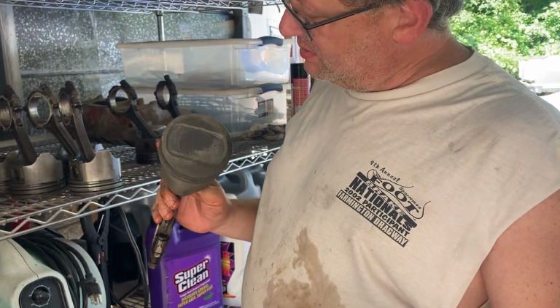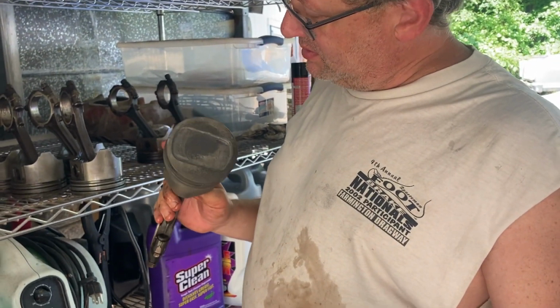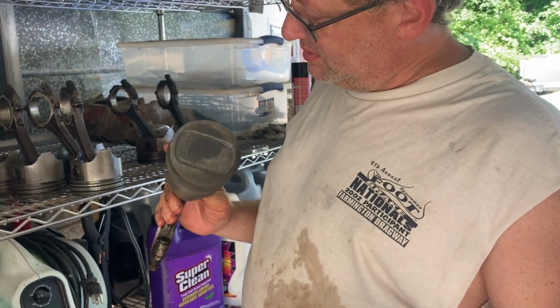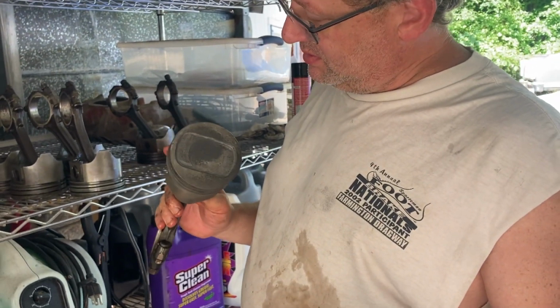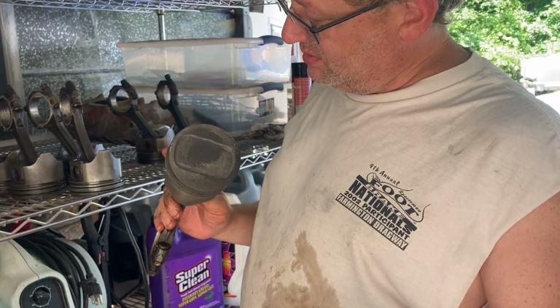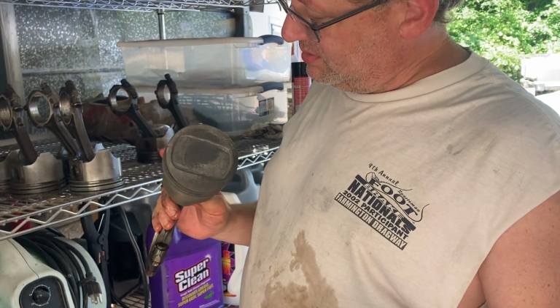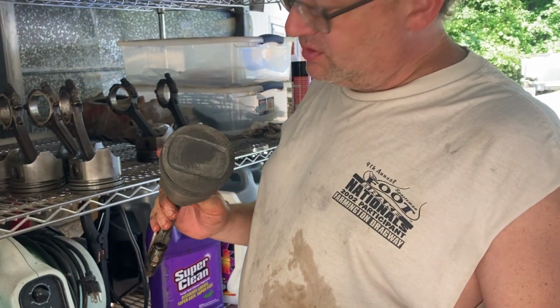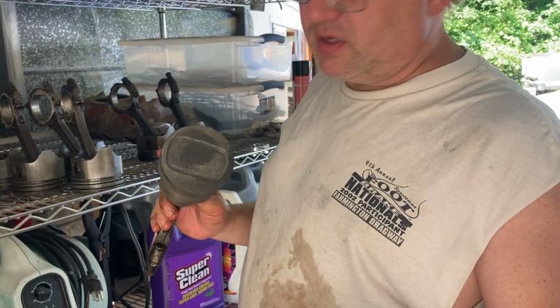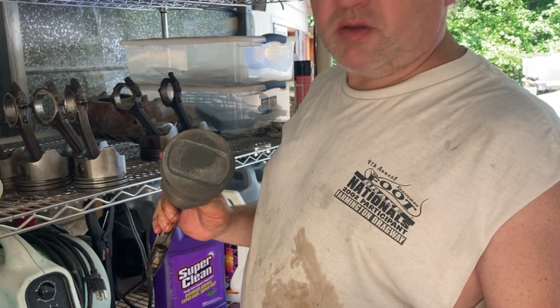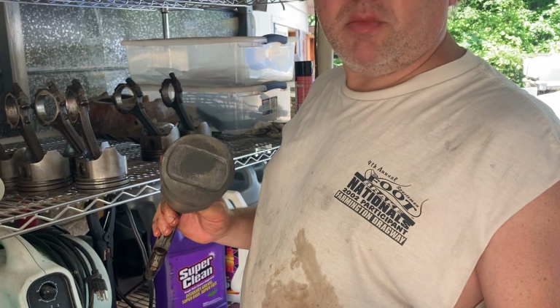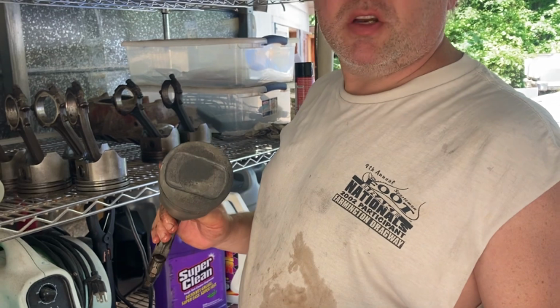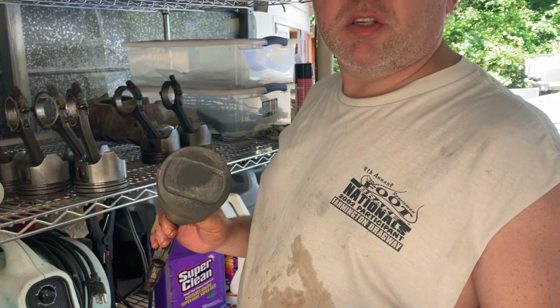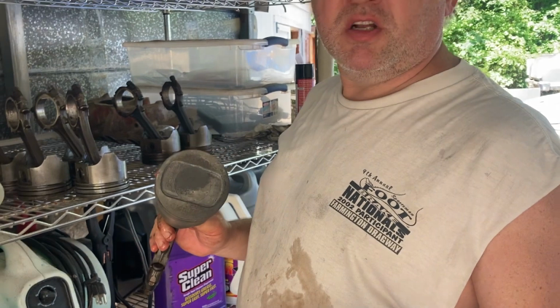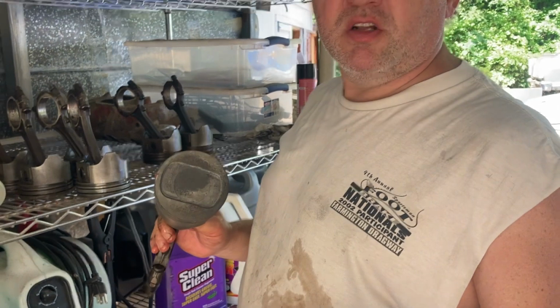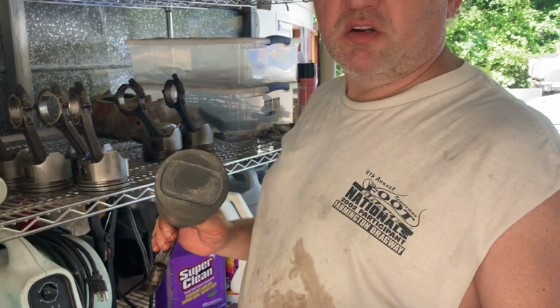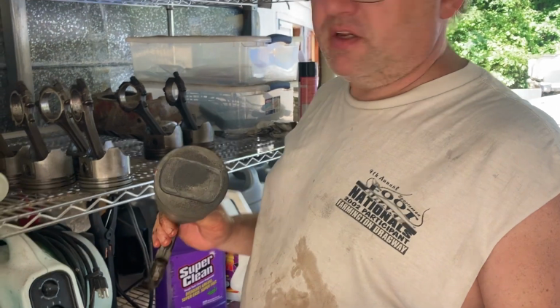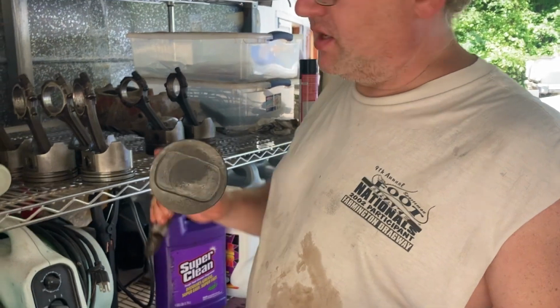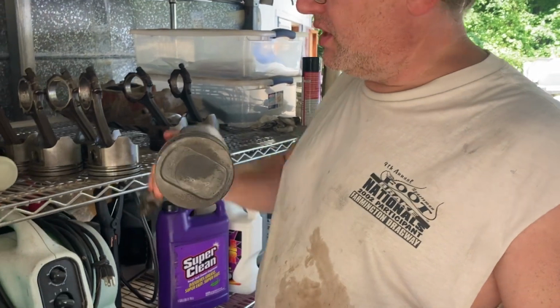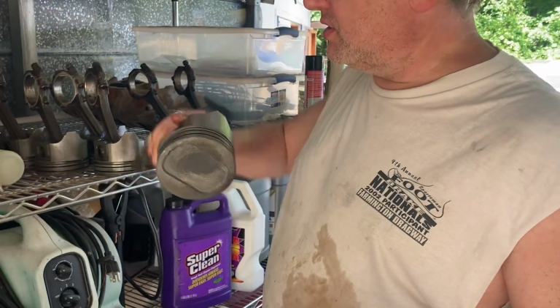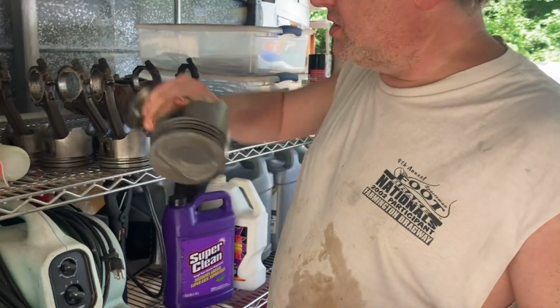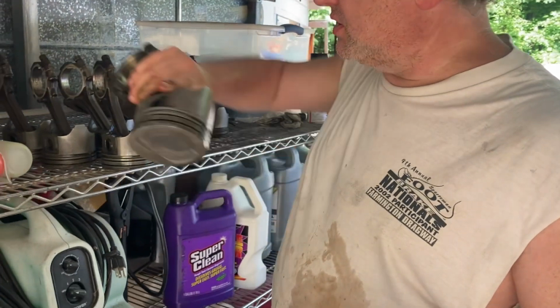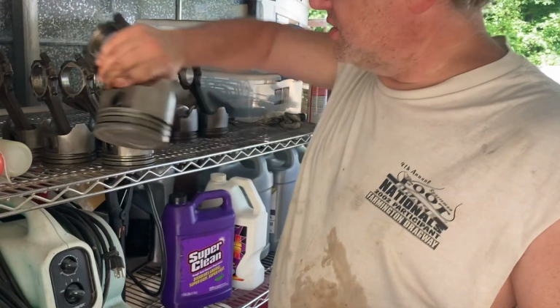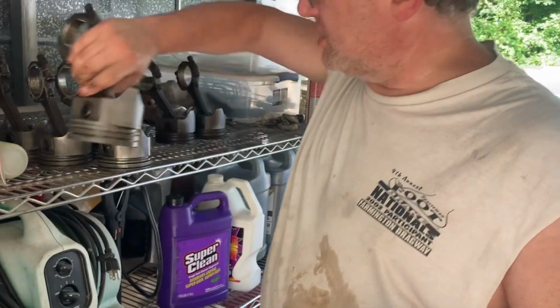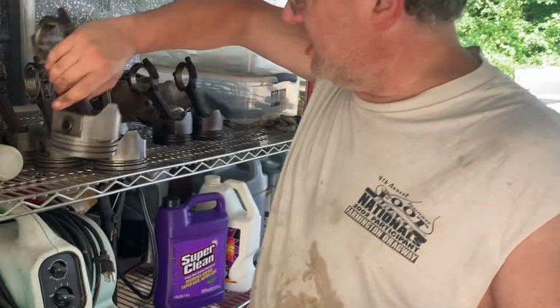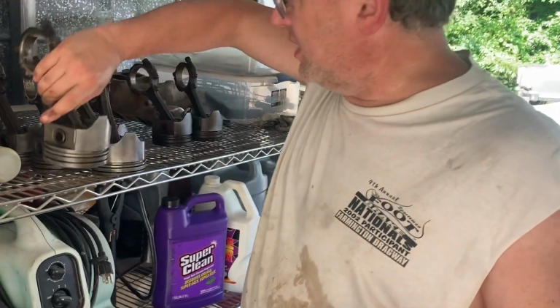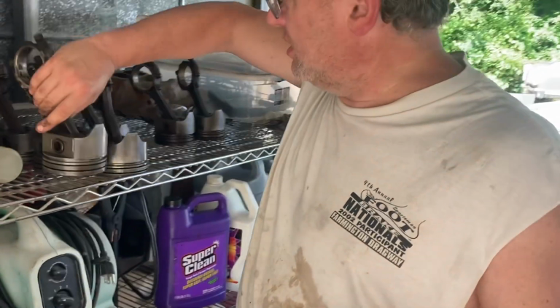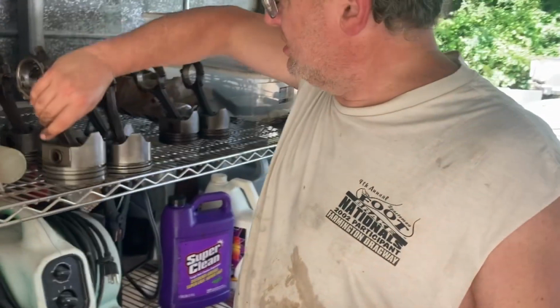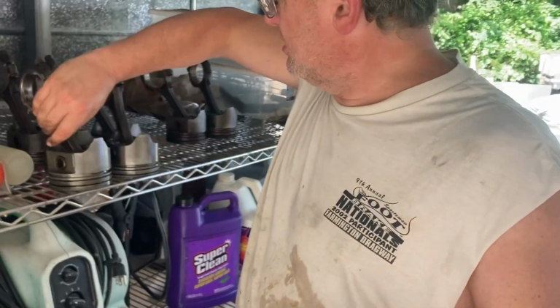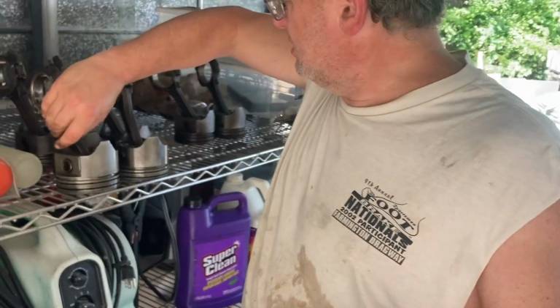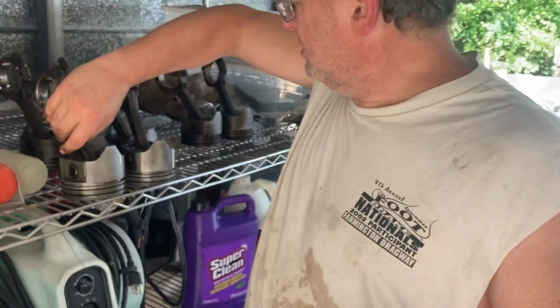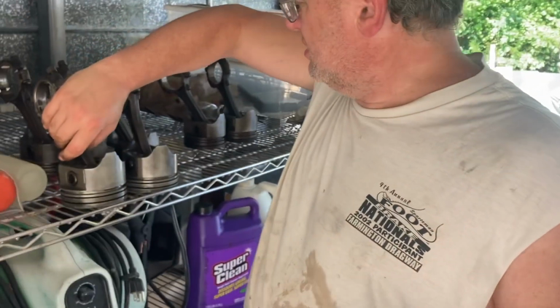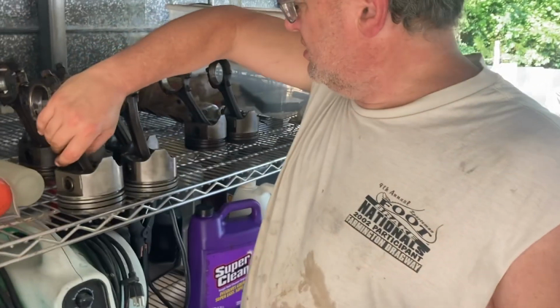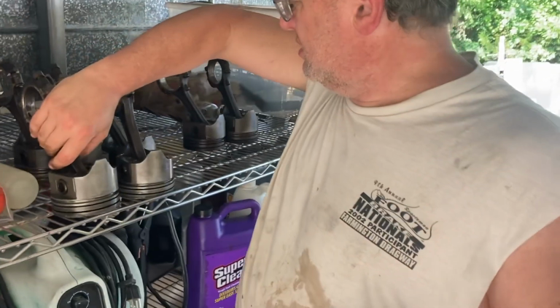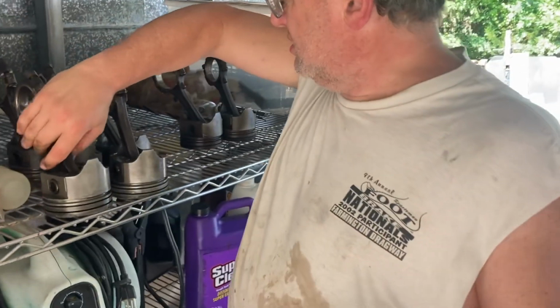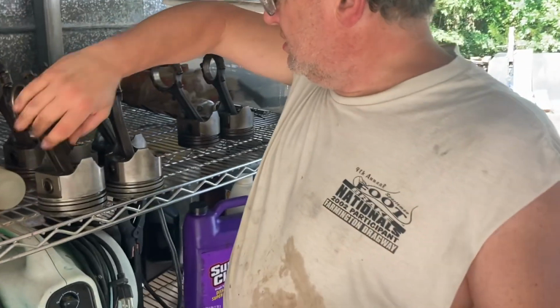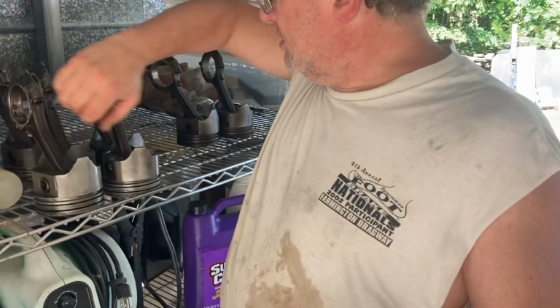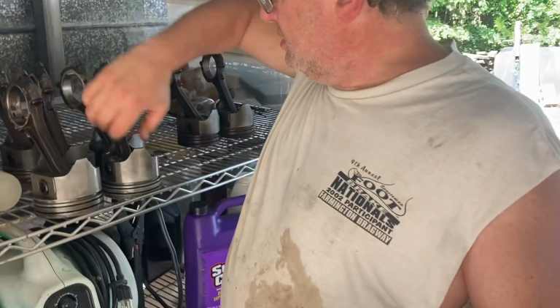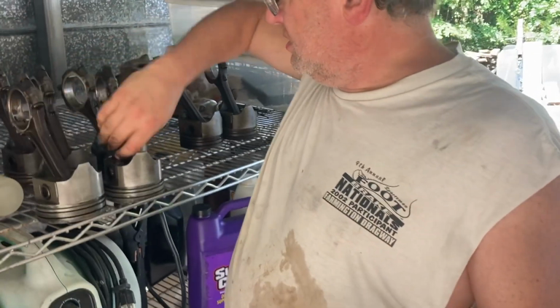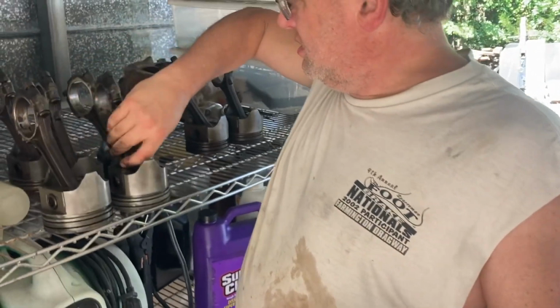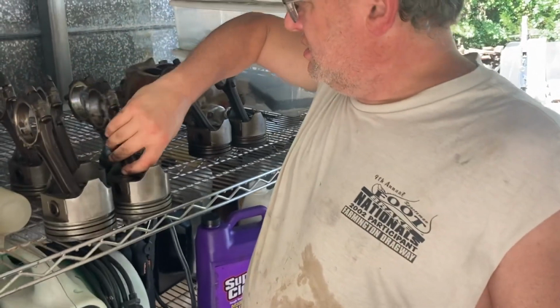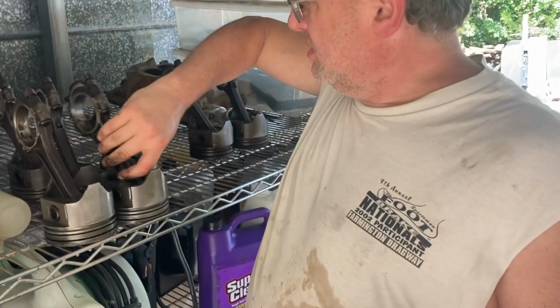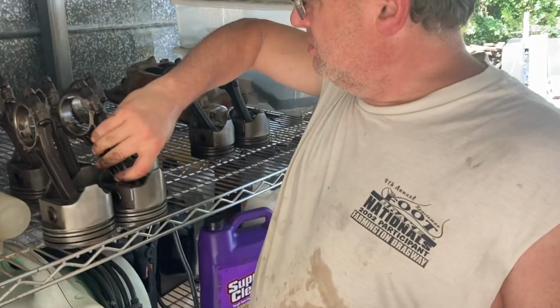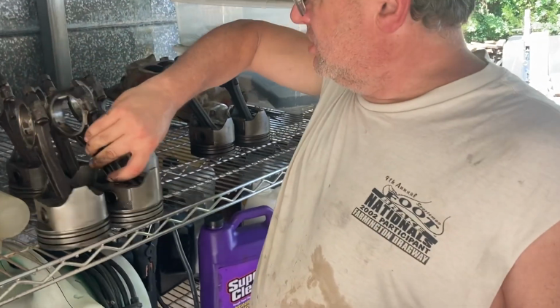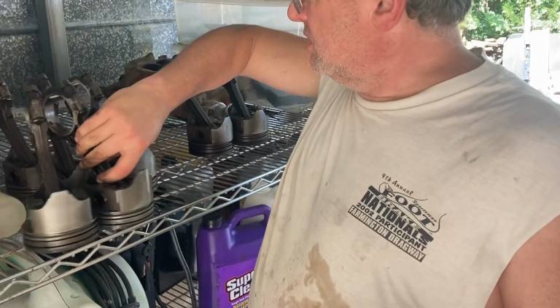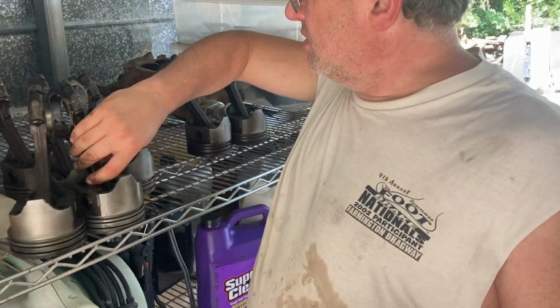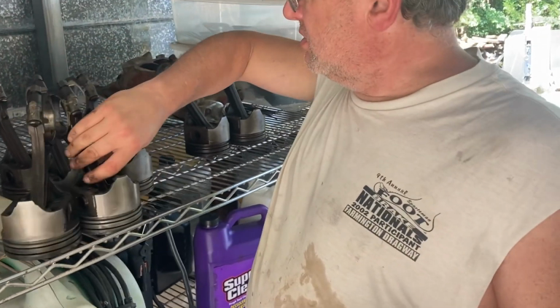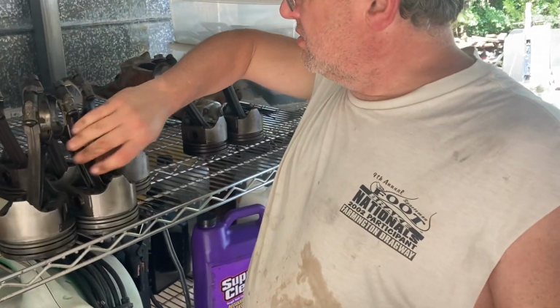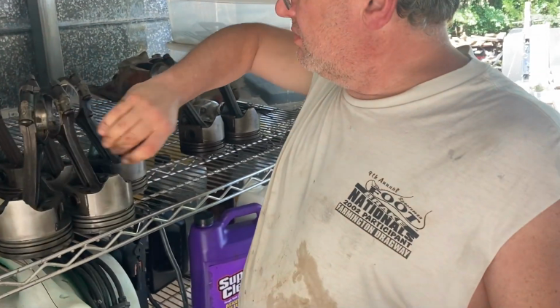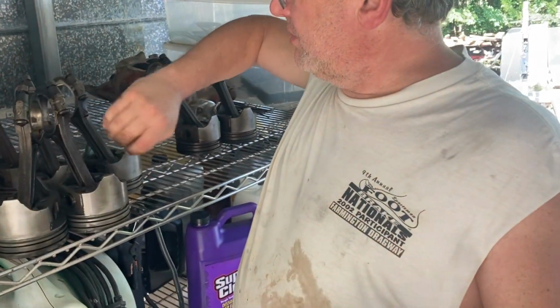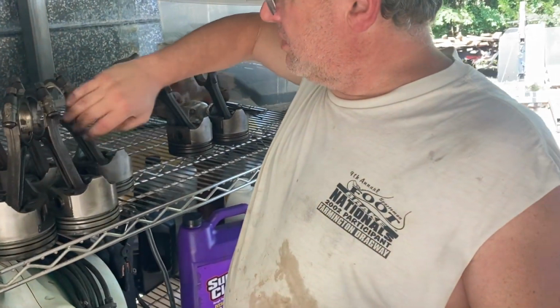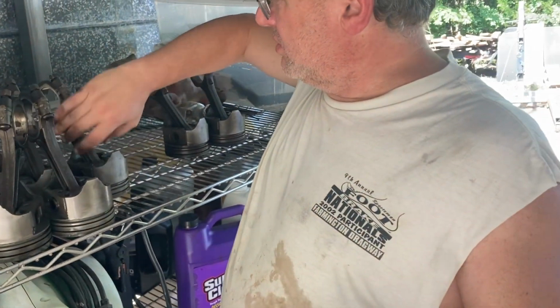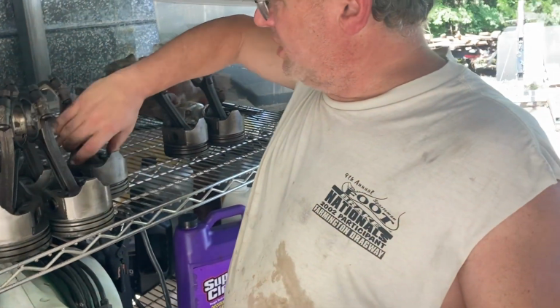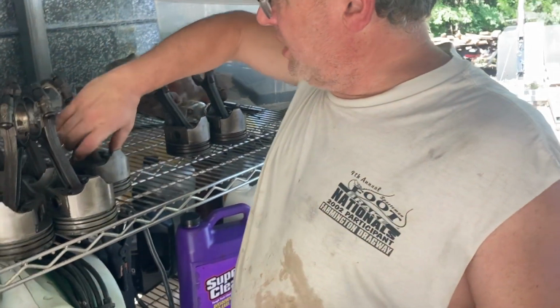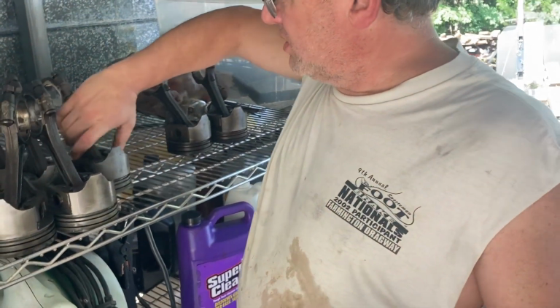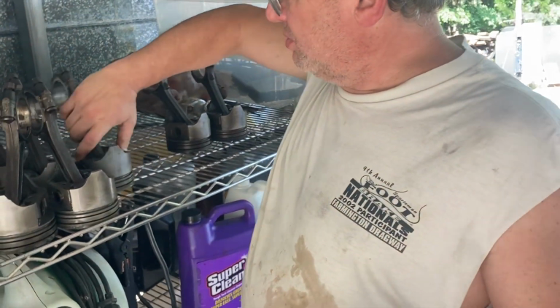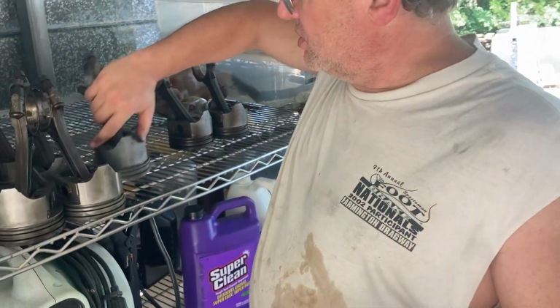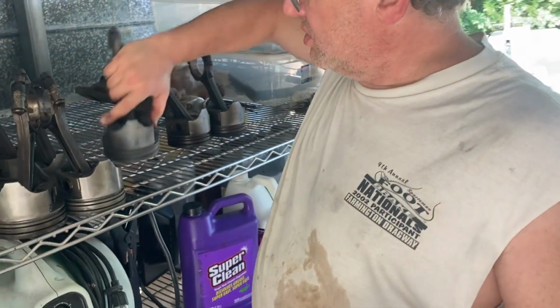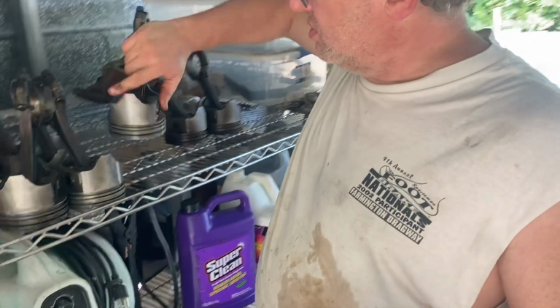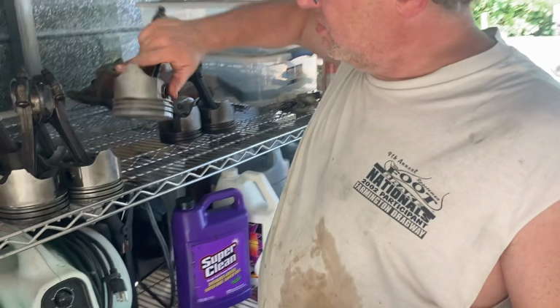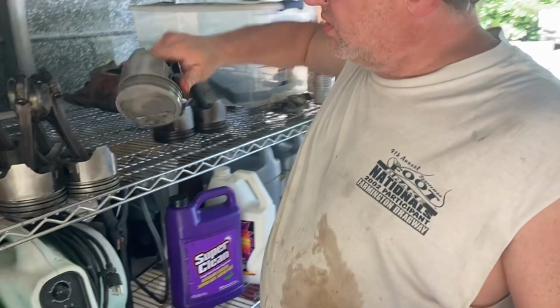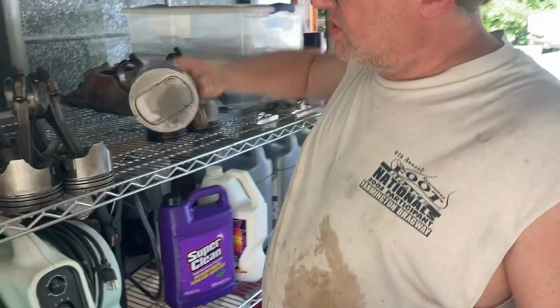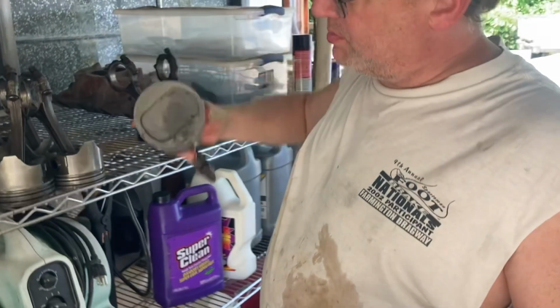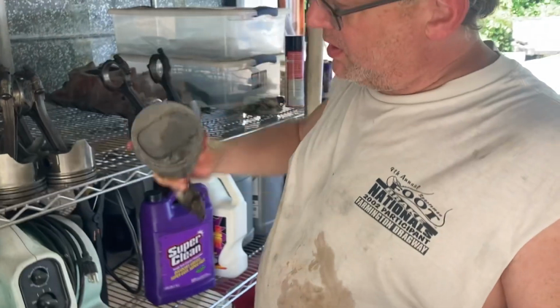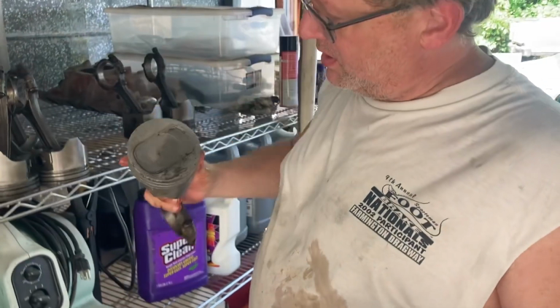The top of this one looks like it might have seen a little detonation in its day. But they're factory cast pistons — what do you expect?